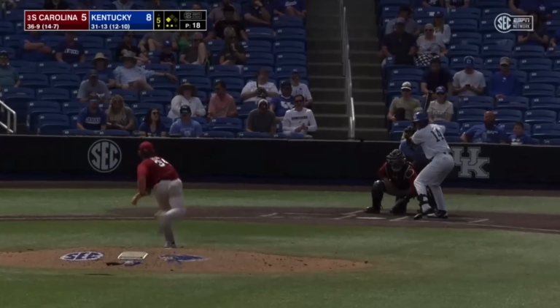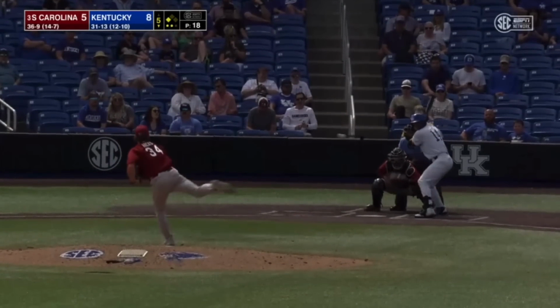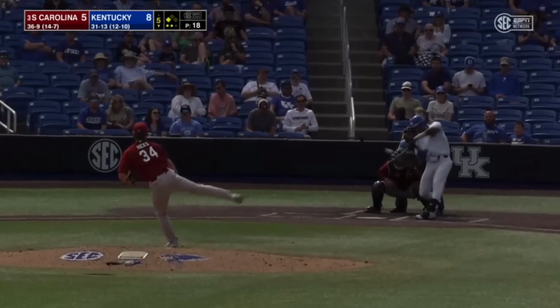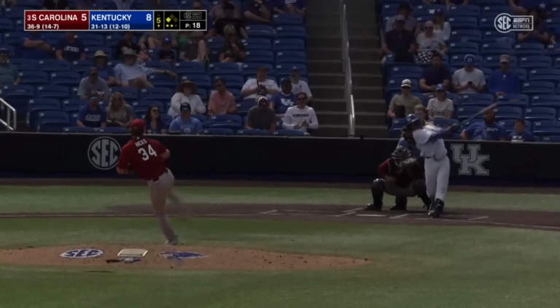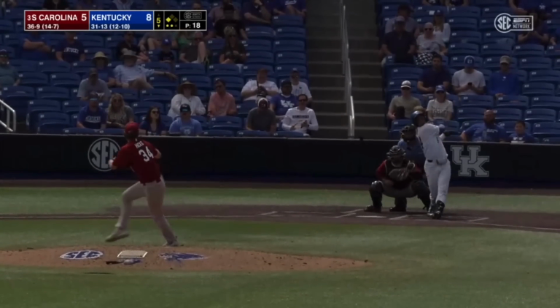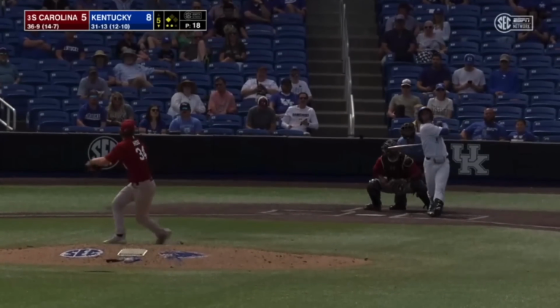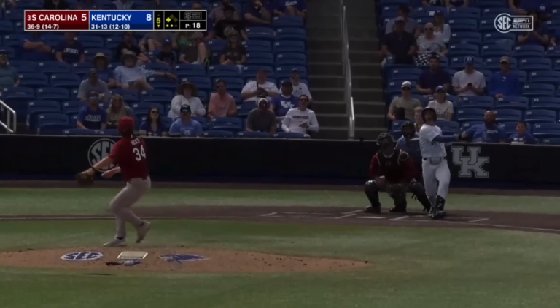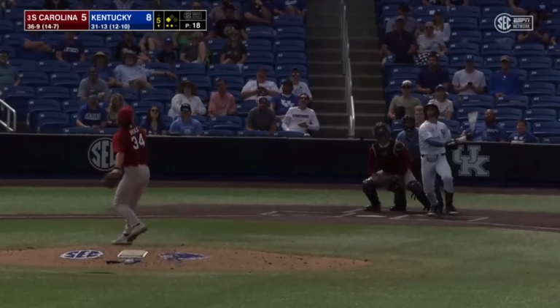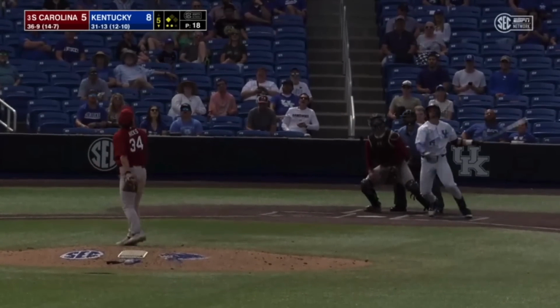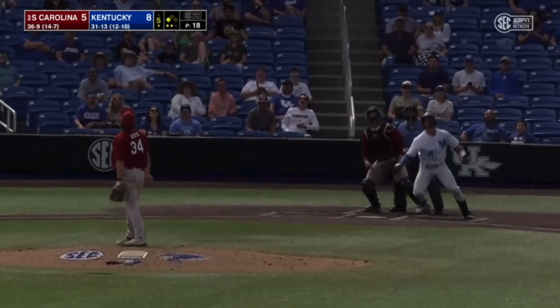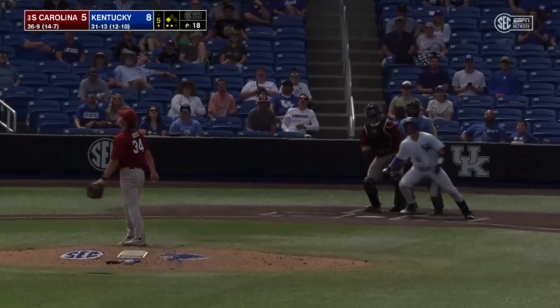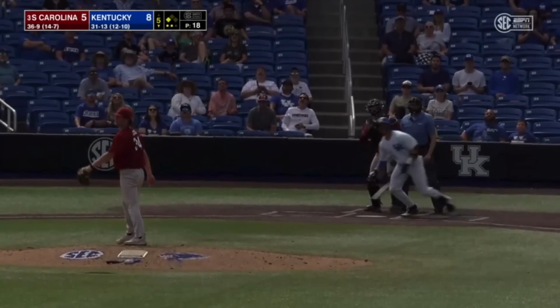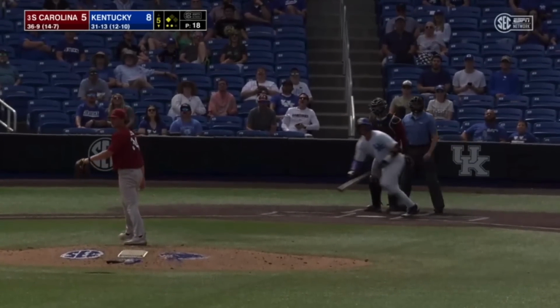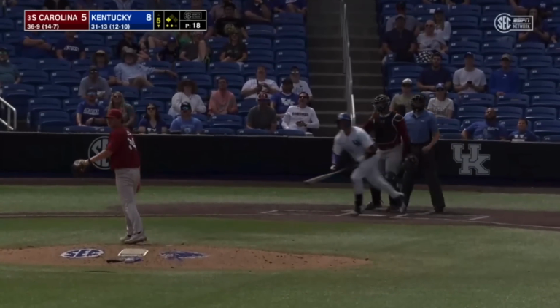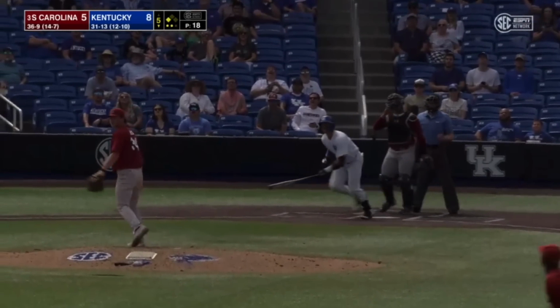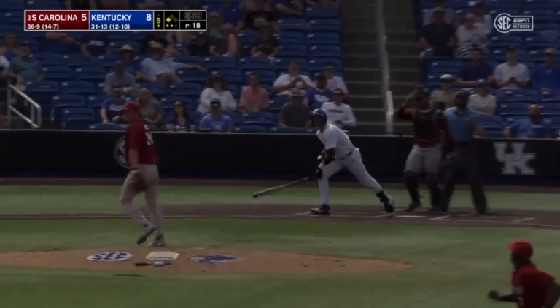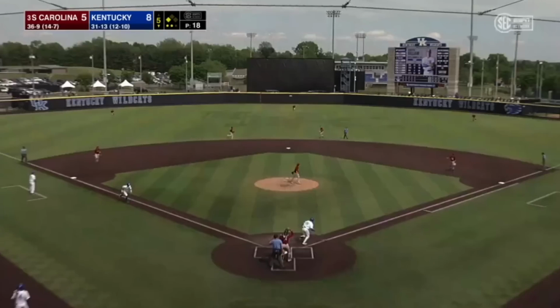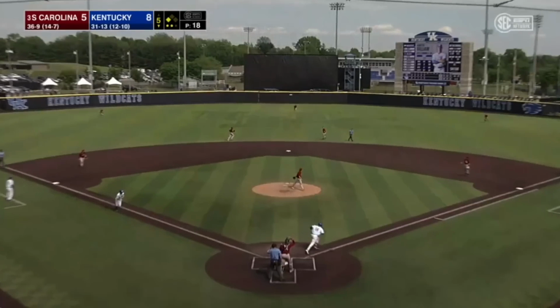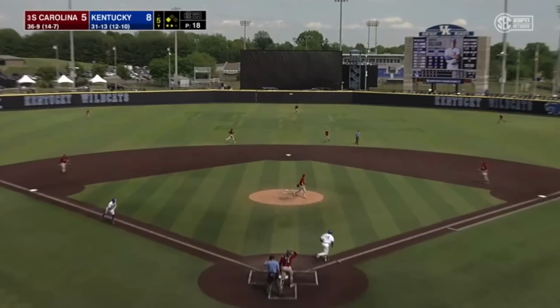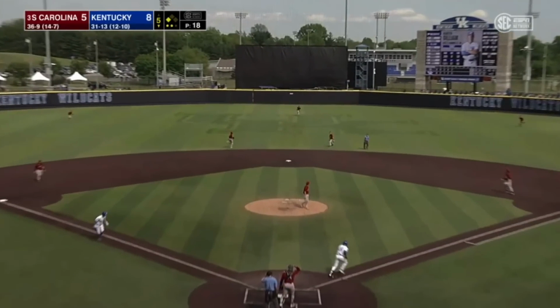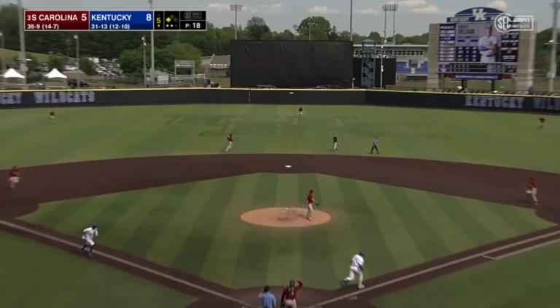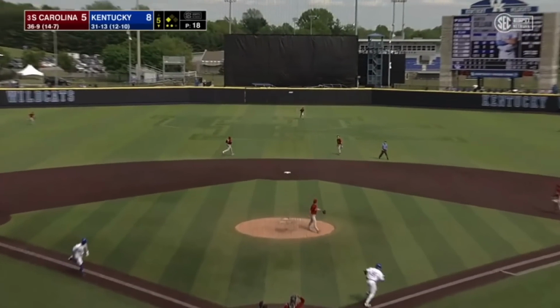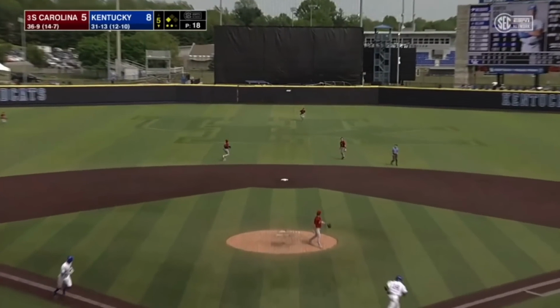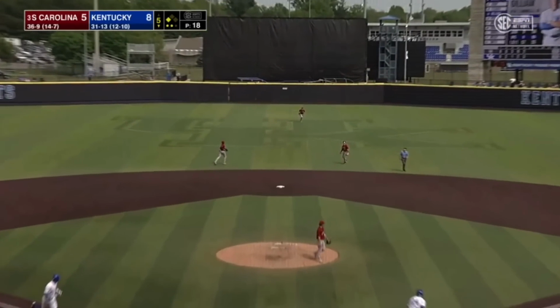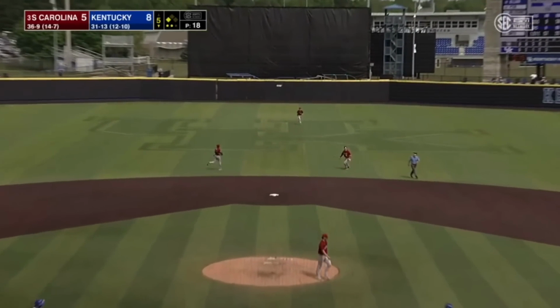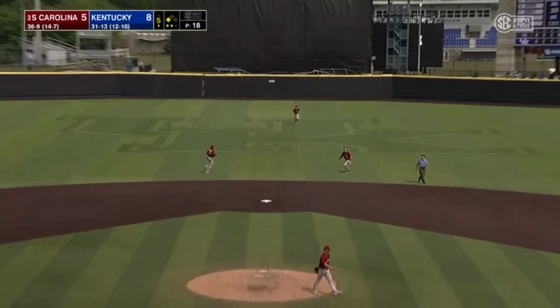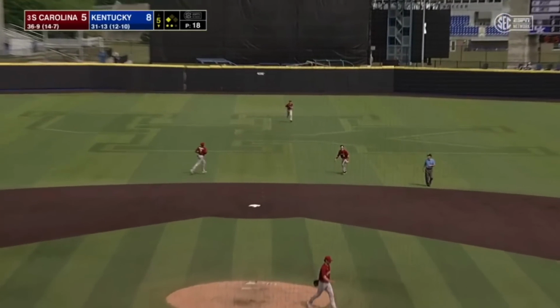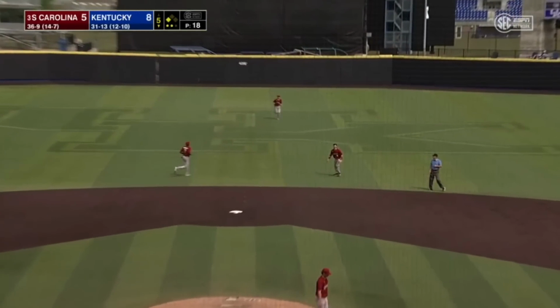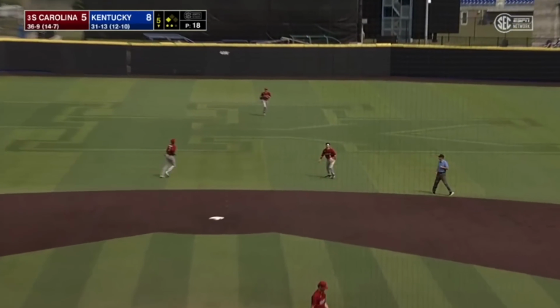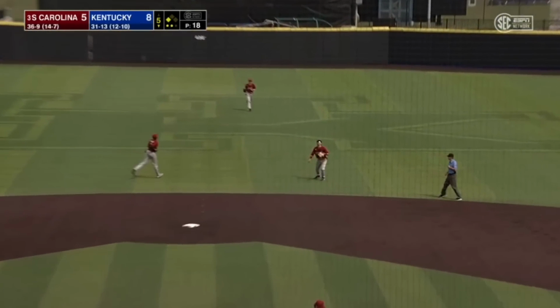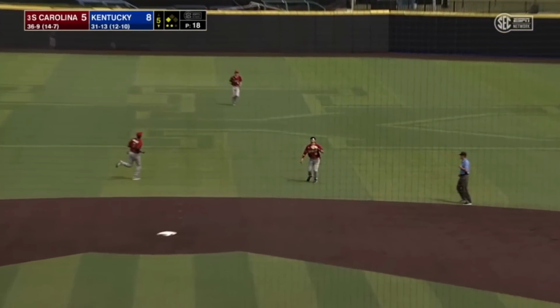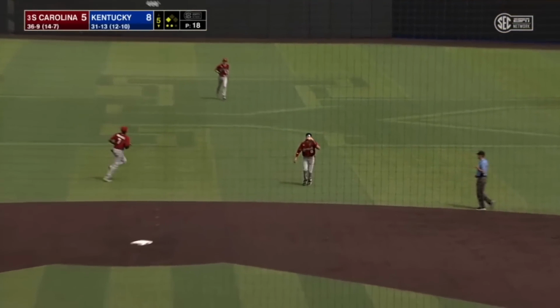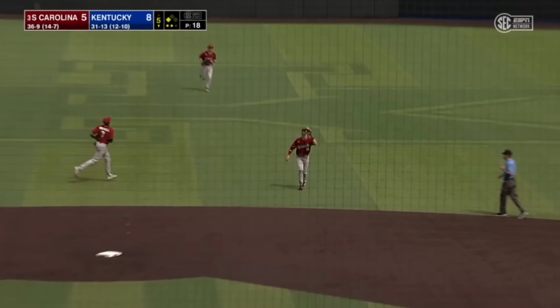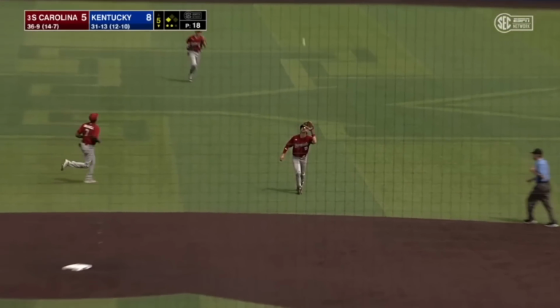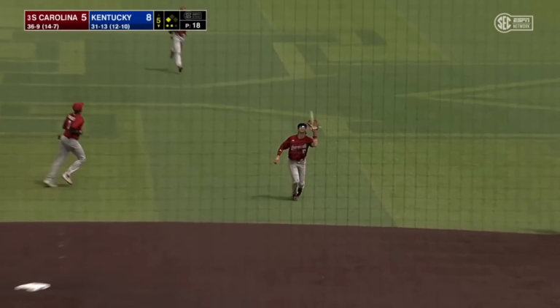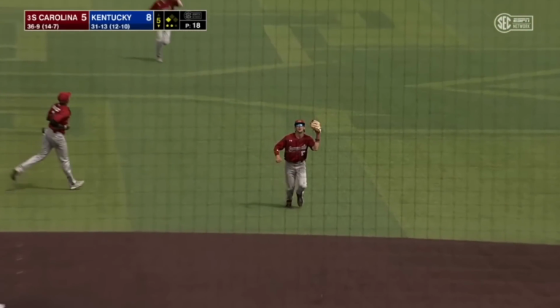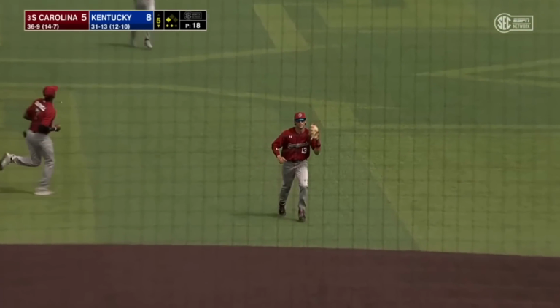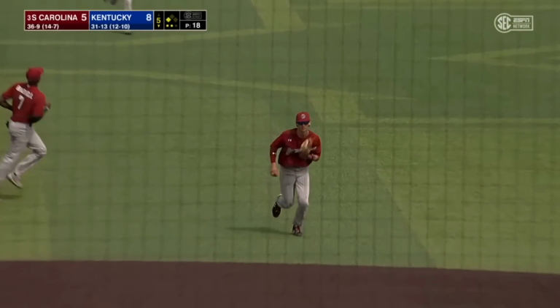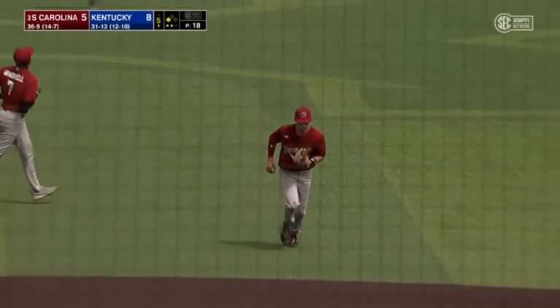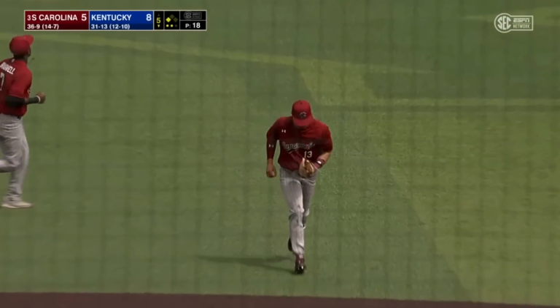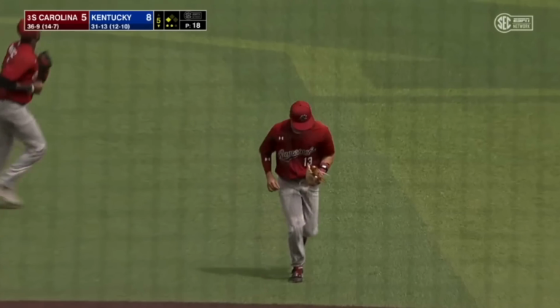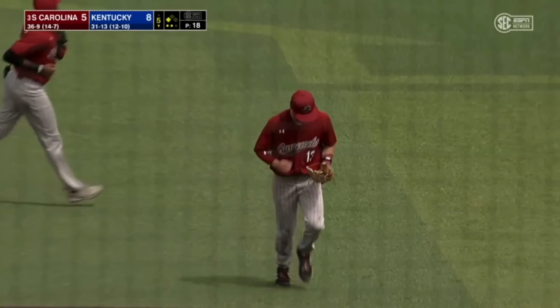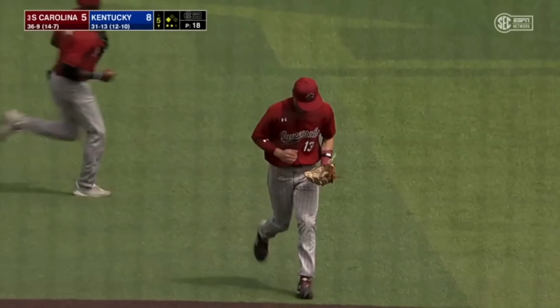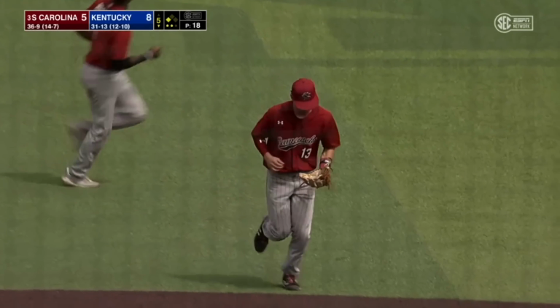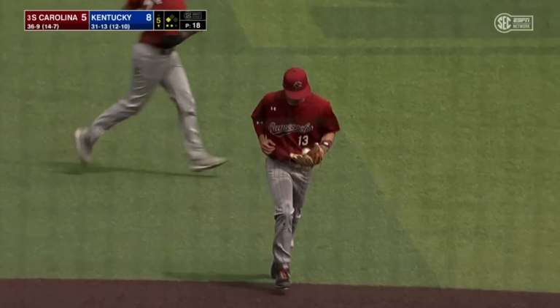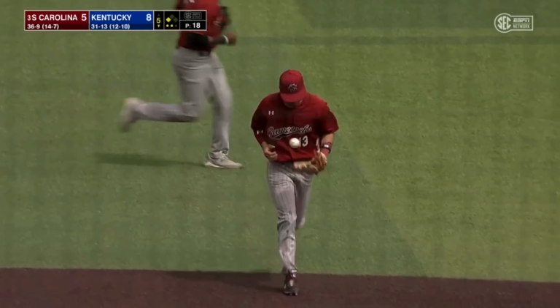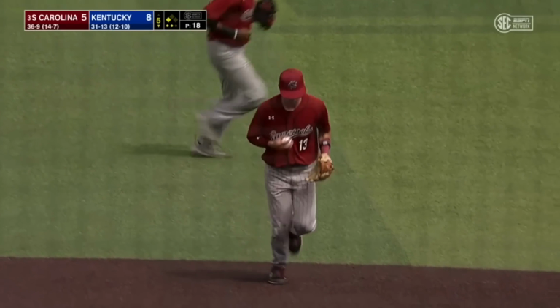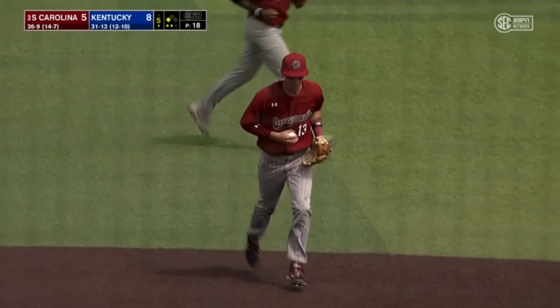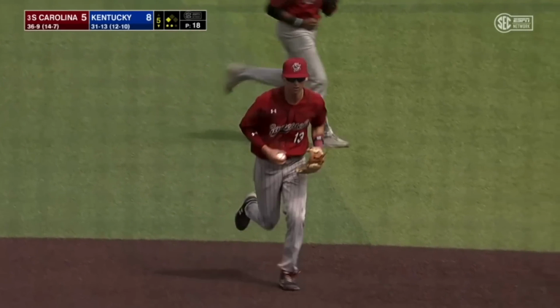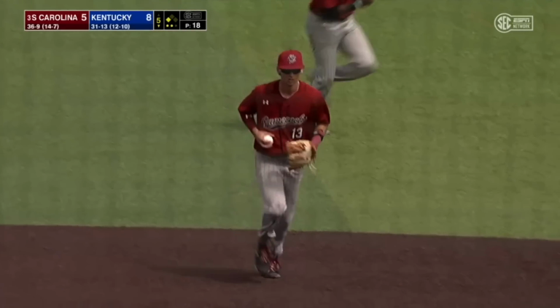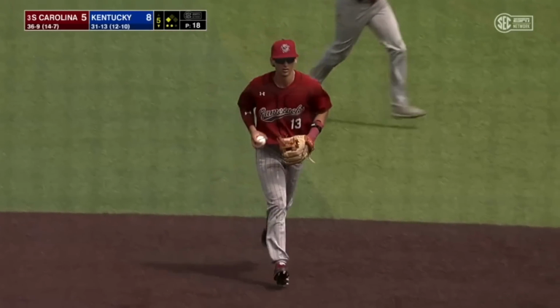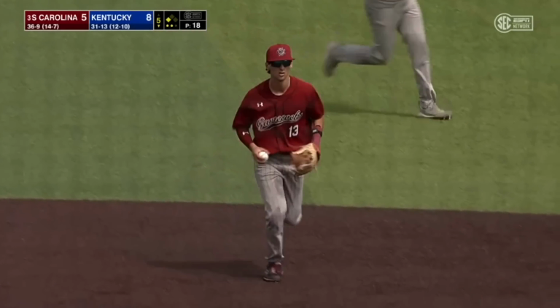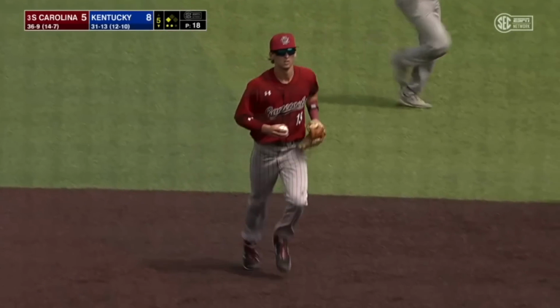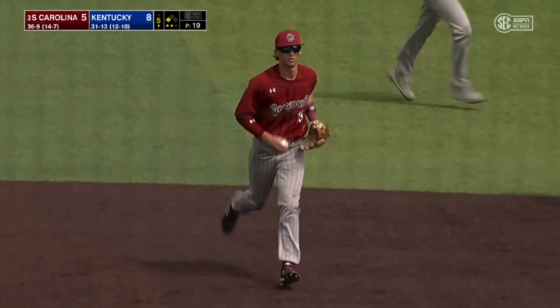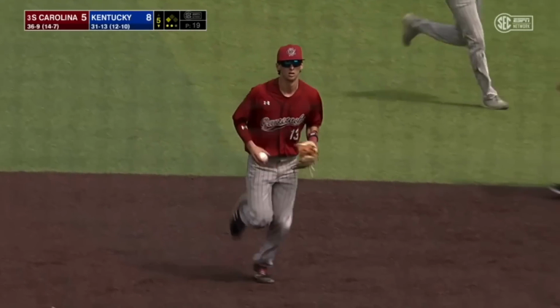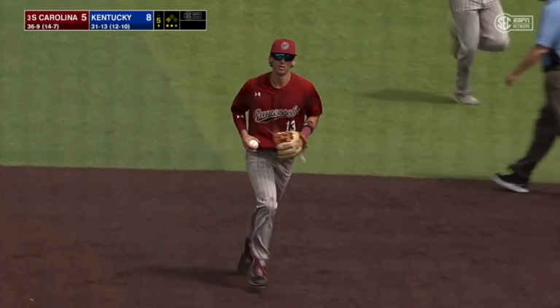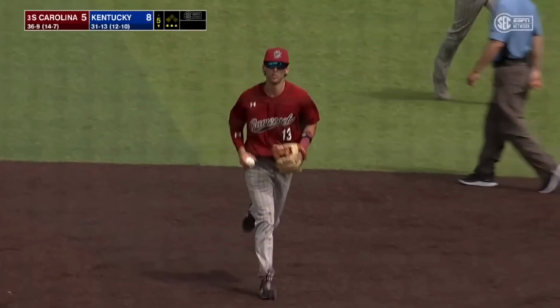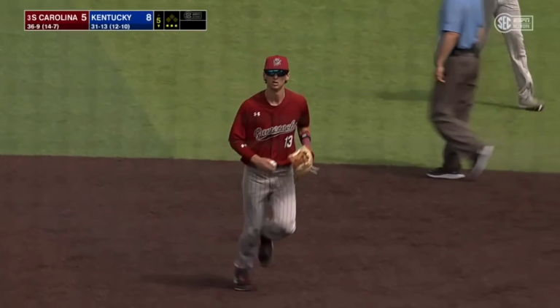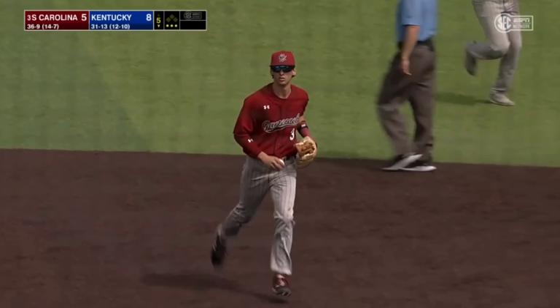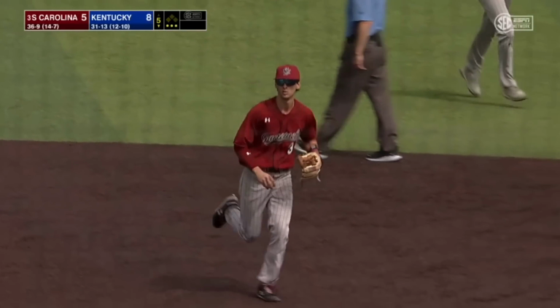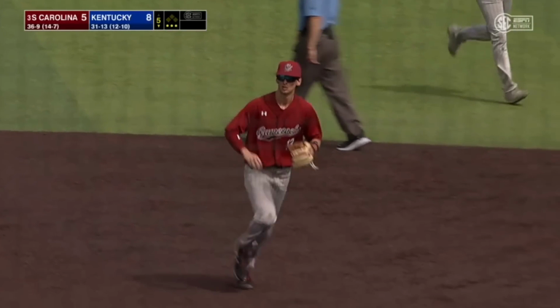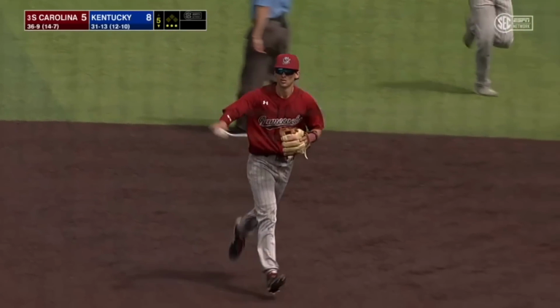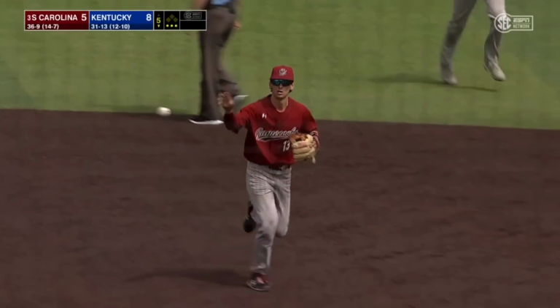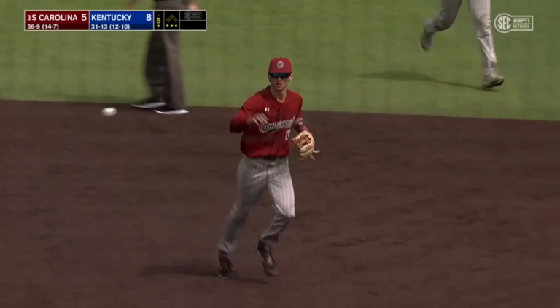Here's Hunter Gillum, first pitch swinging, and a pop-up towards center. Tippett is there to make the catch, and the Gamecocks are out of the inning.